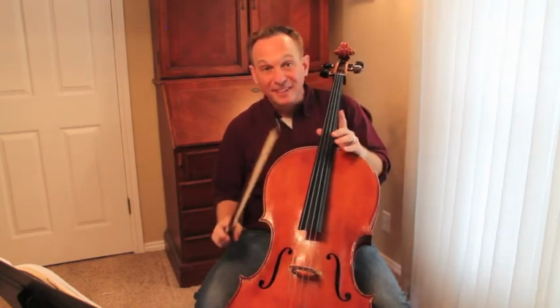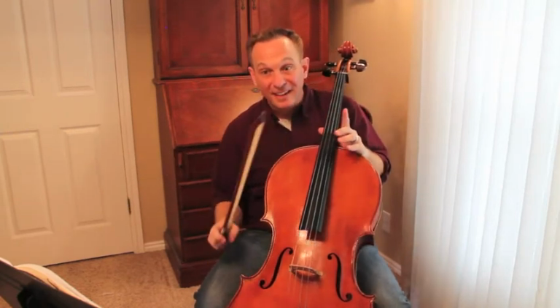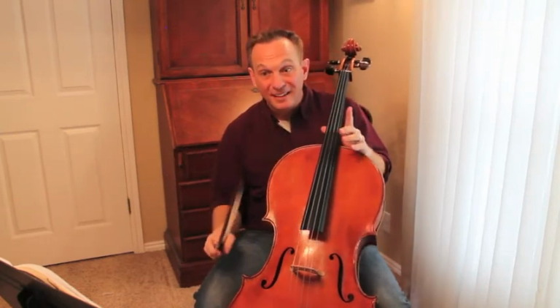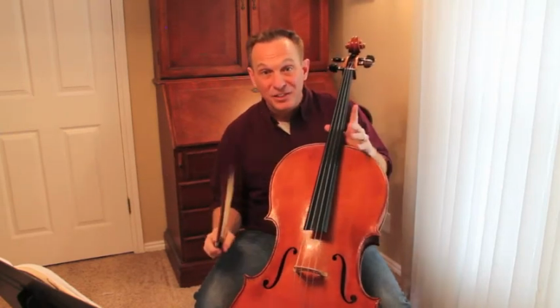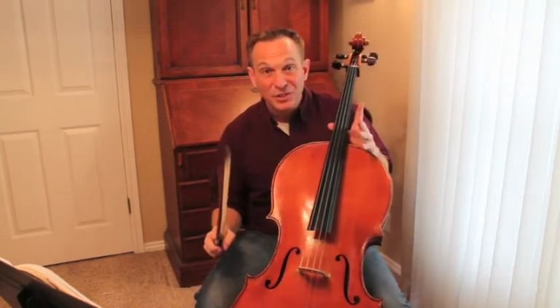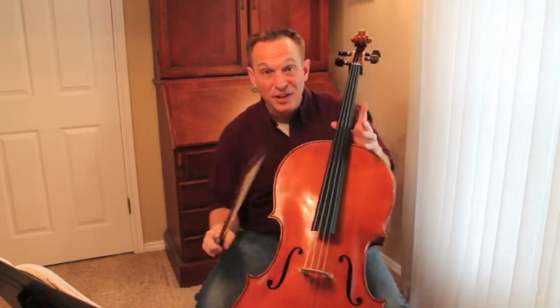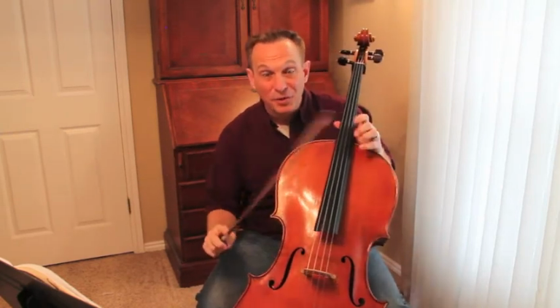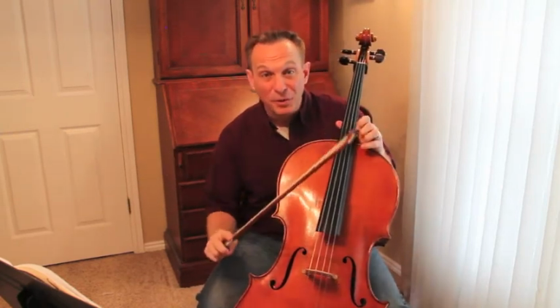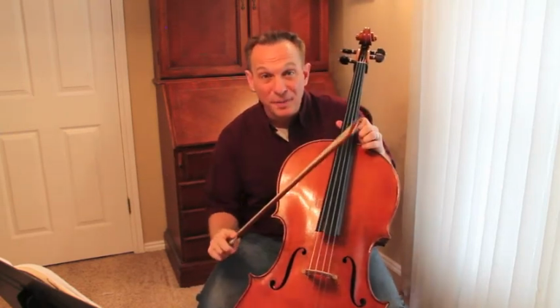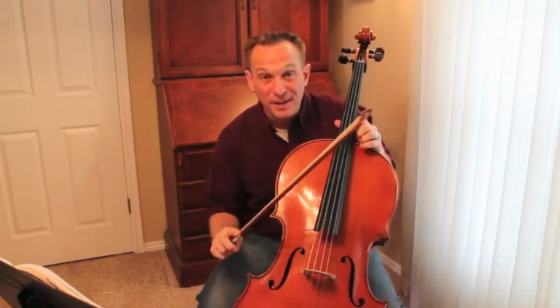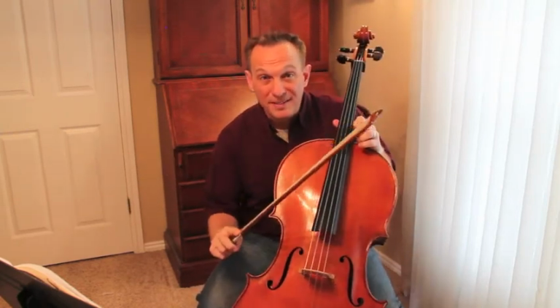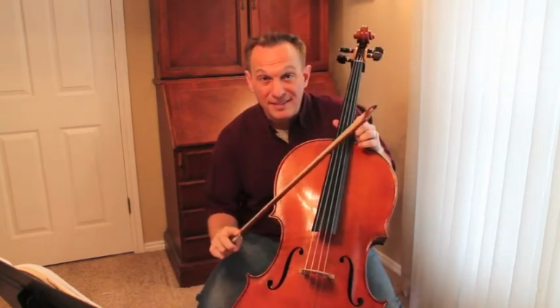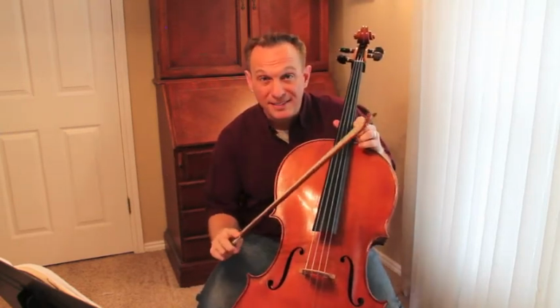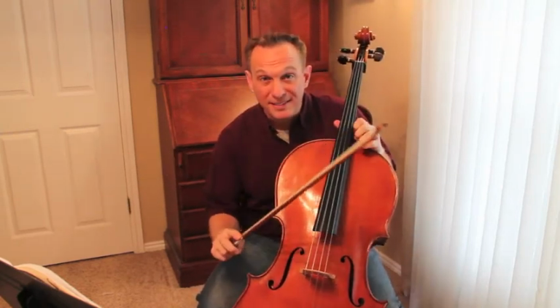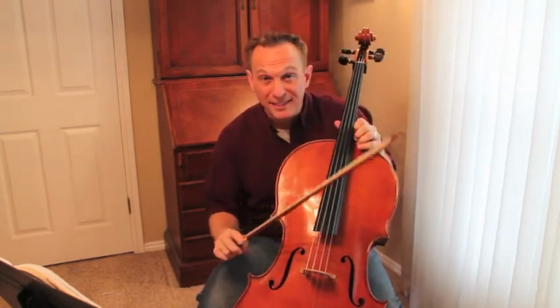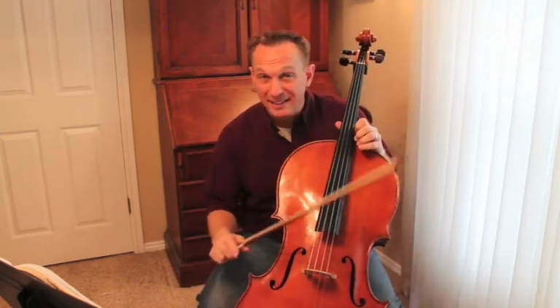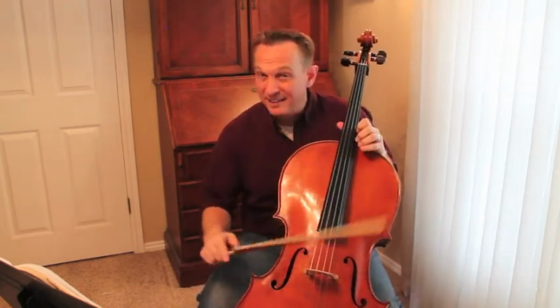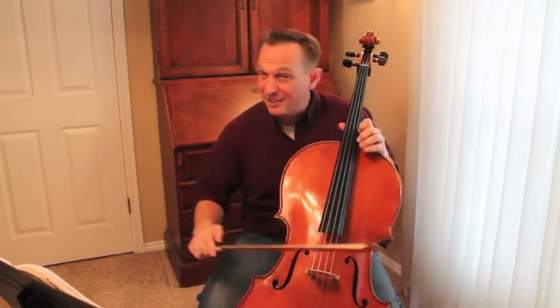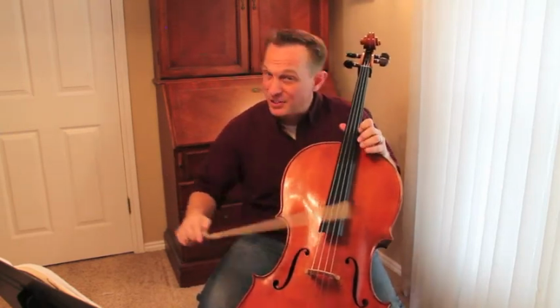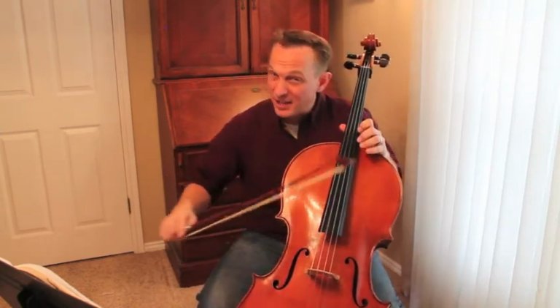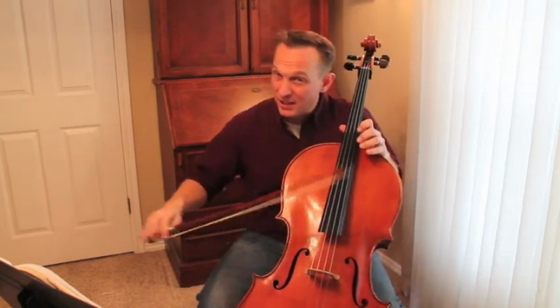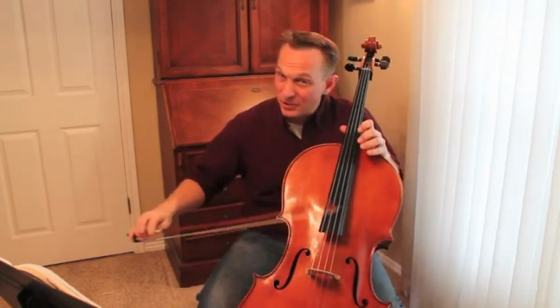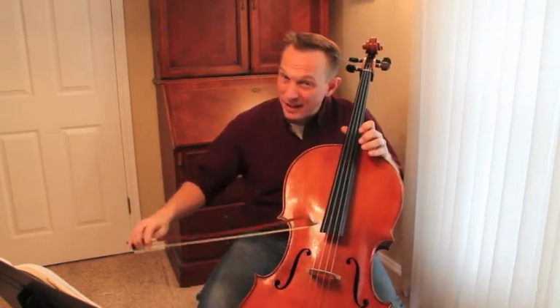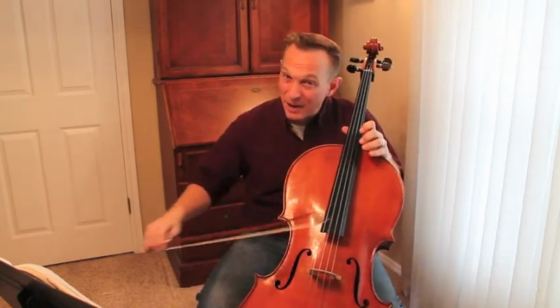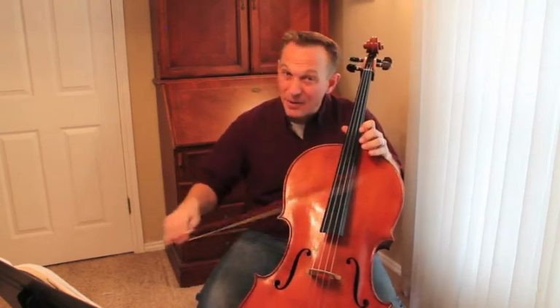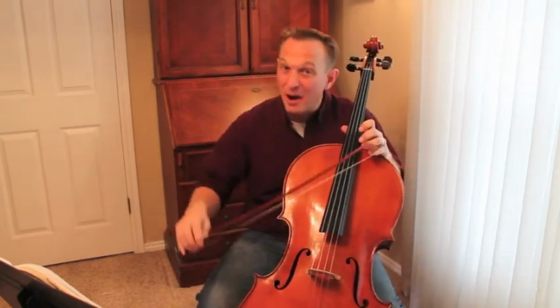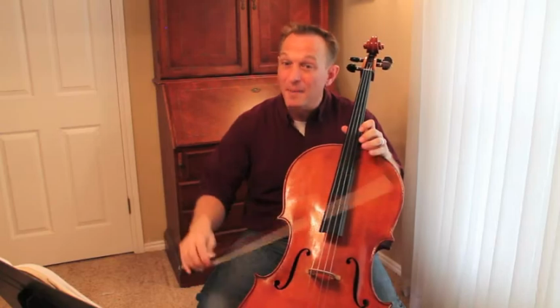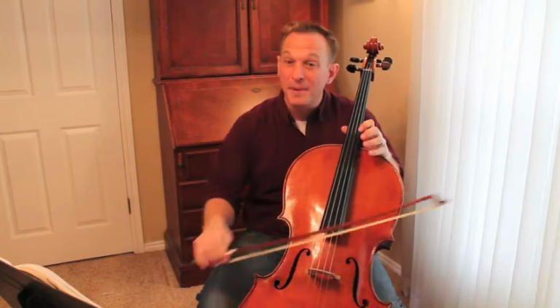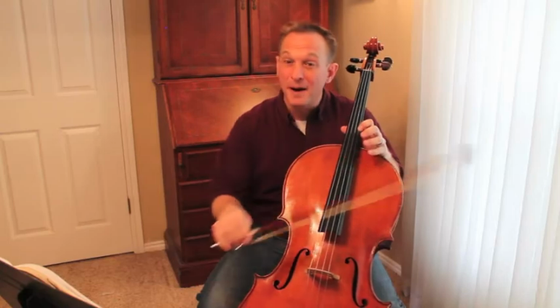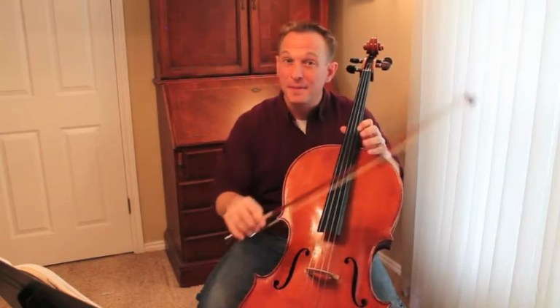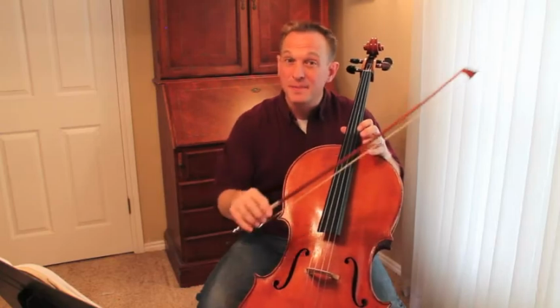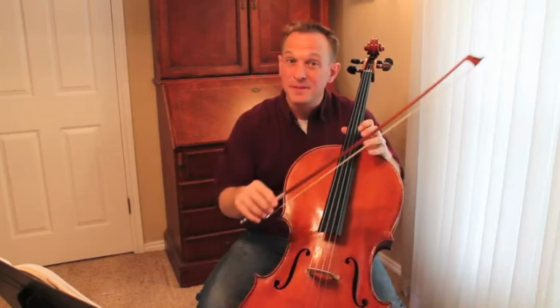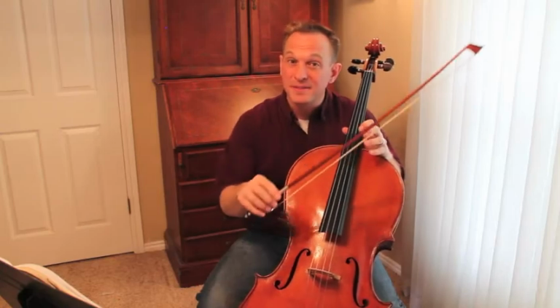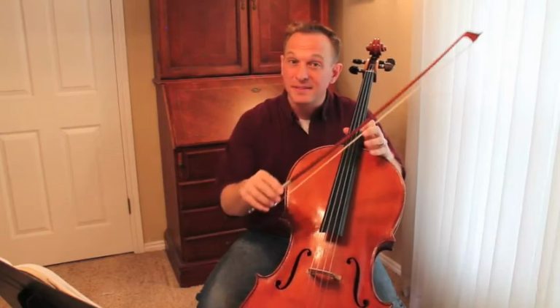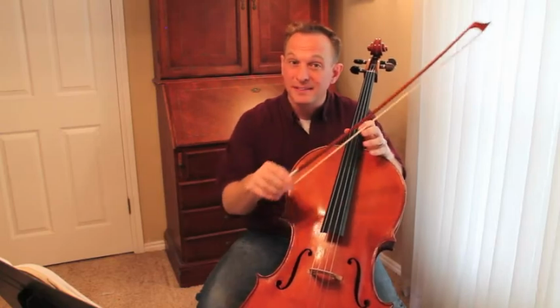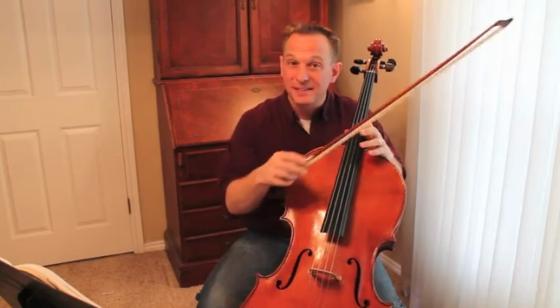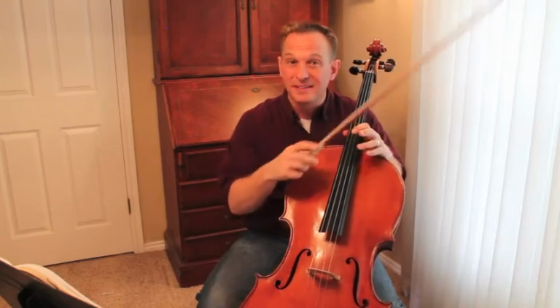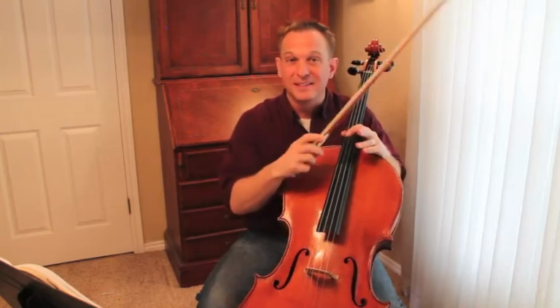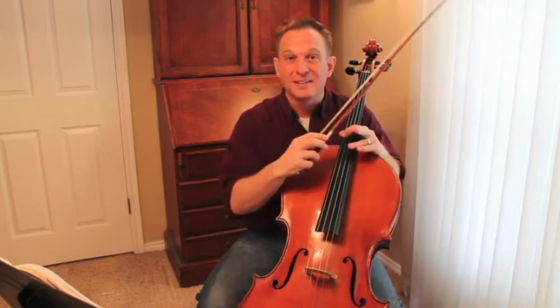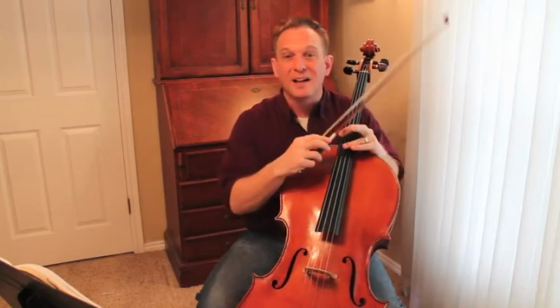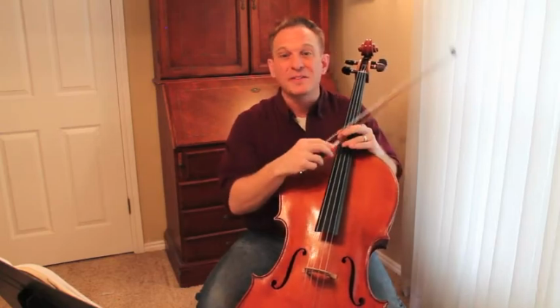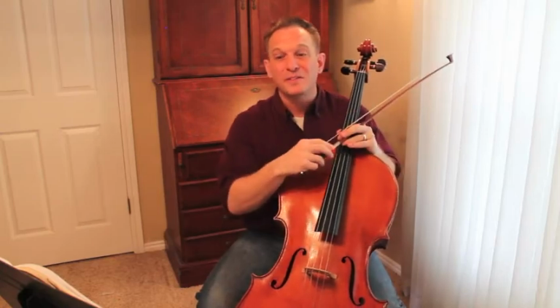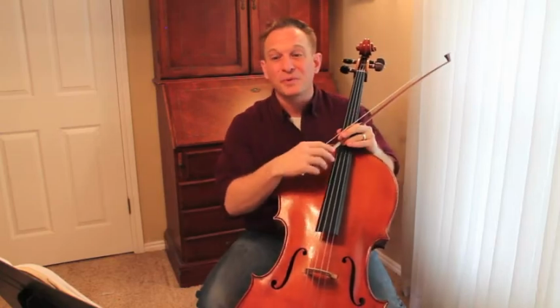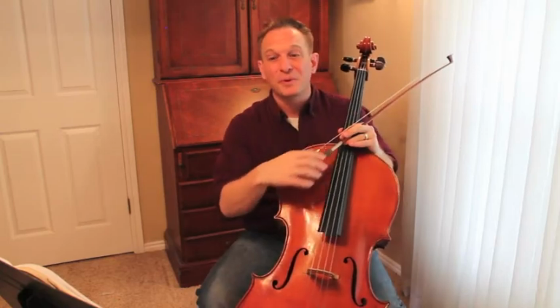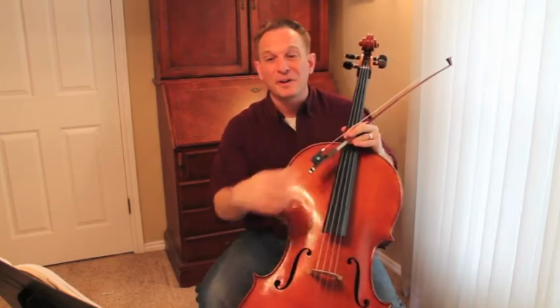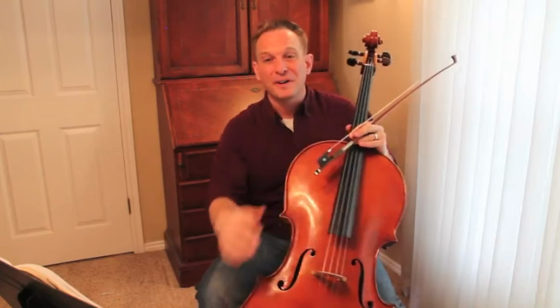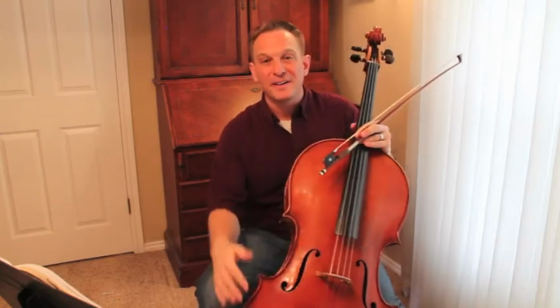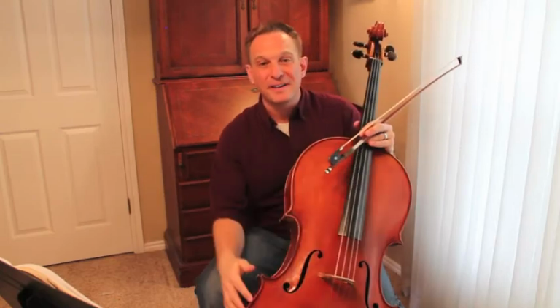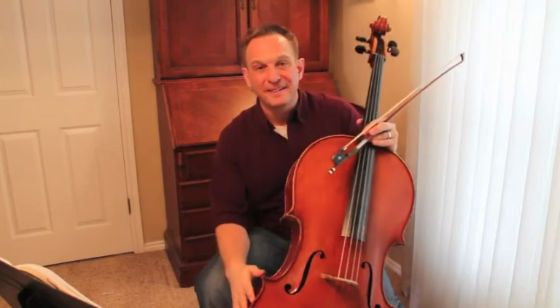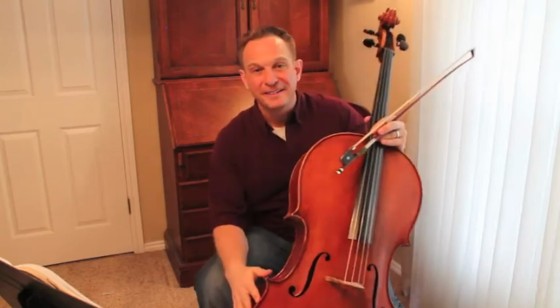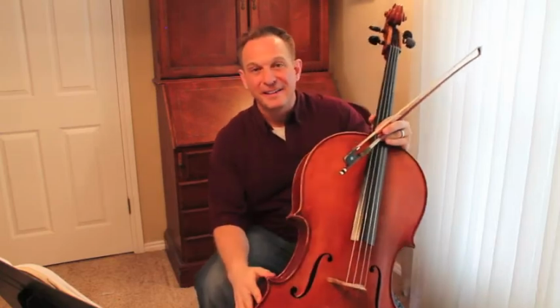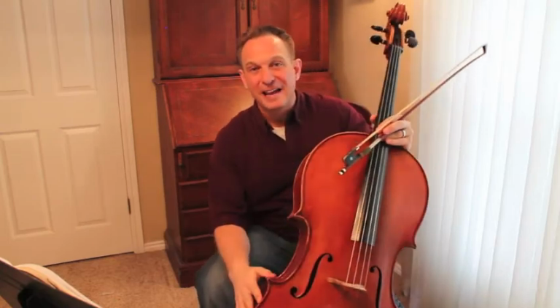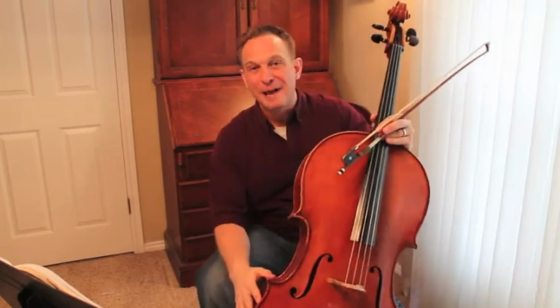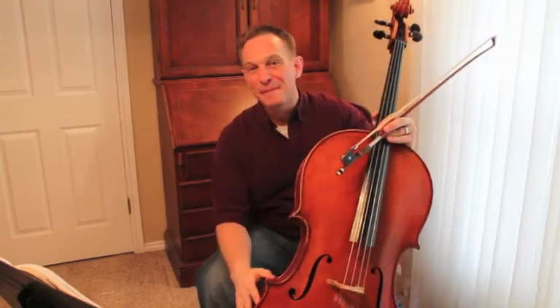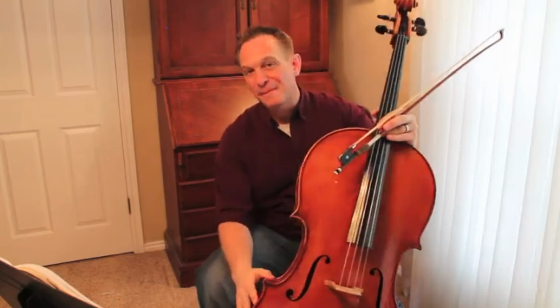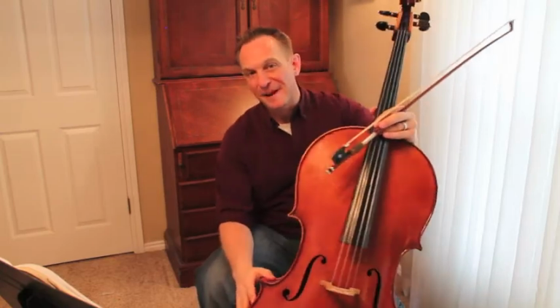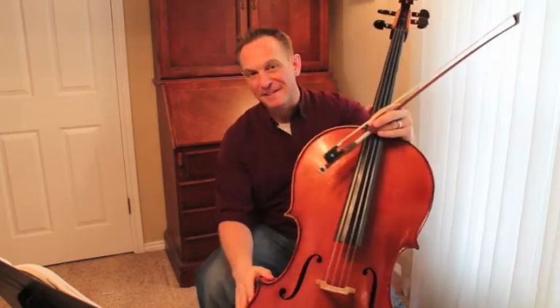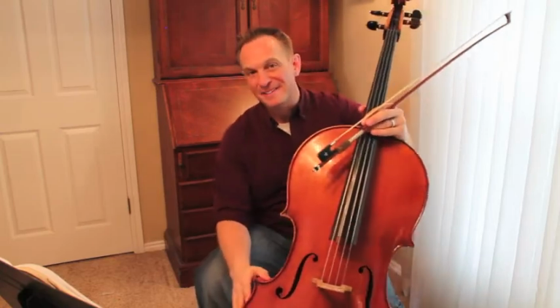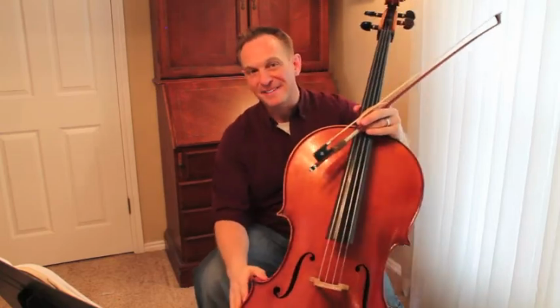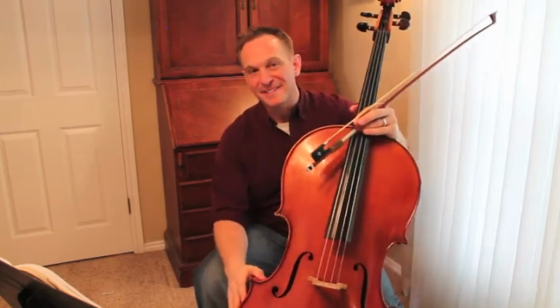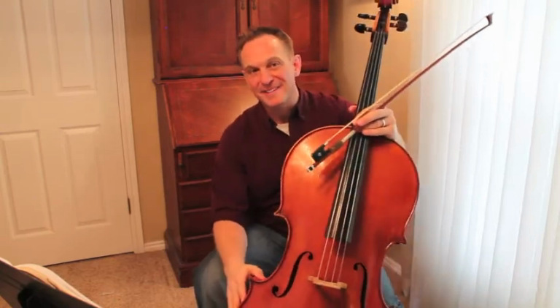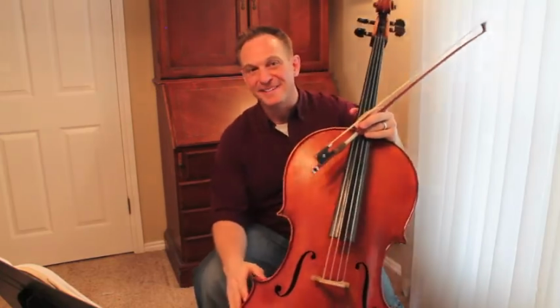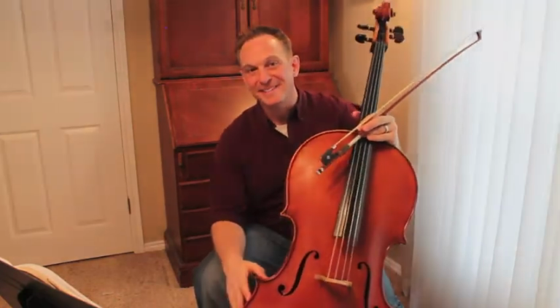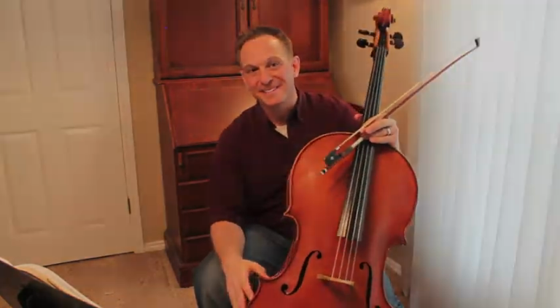Did you get your repeats? Did you get your down-up-ups? Lots to work on. Happy practicing, cellists.